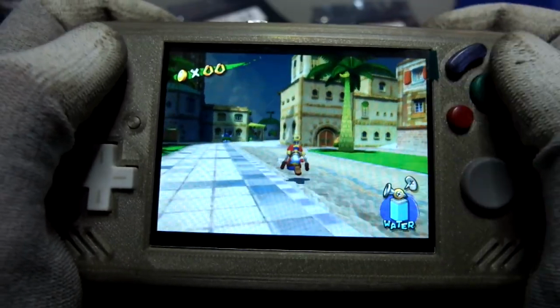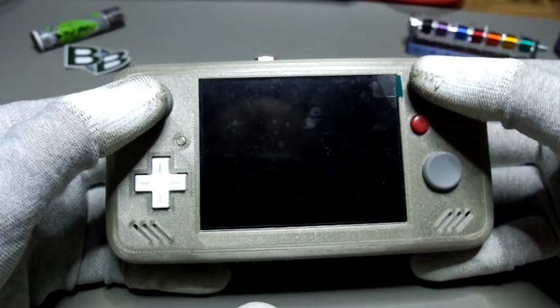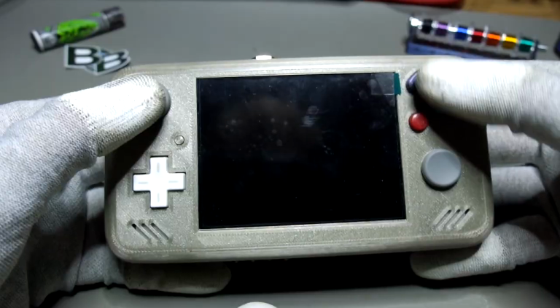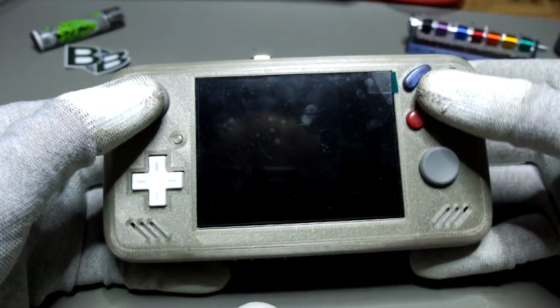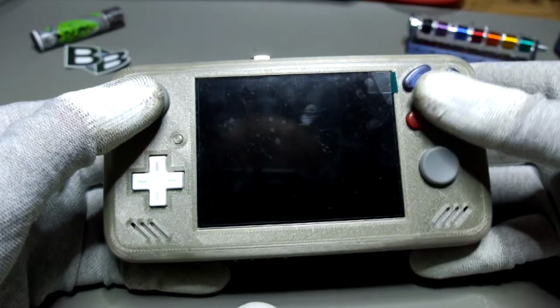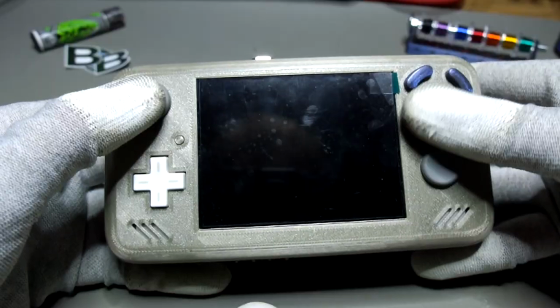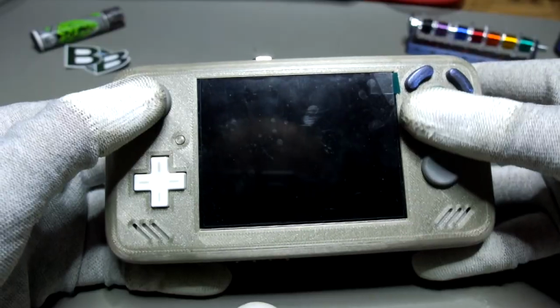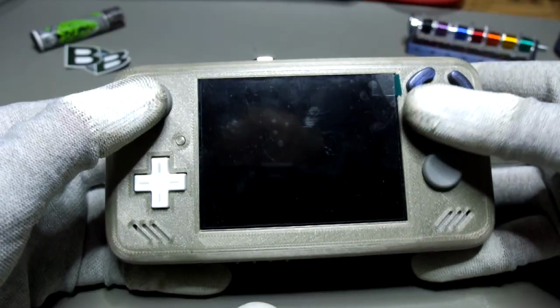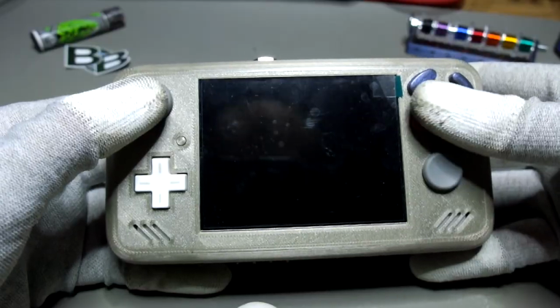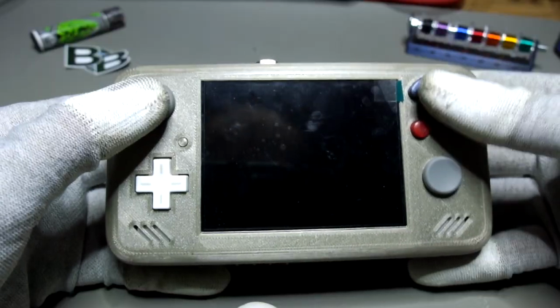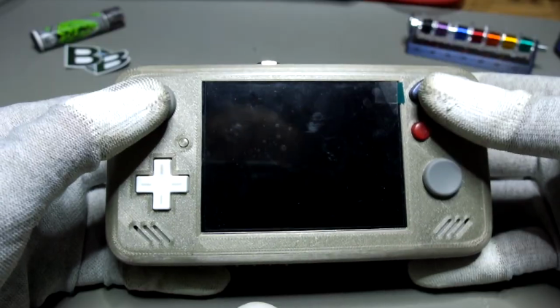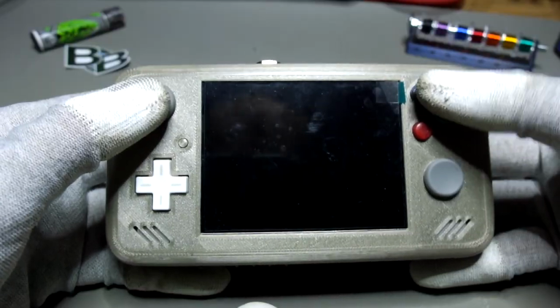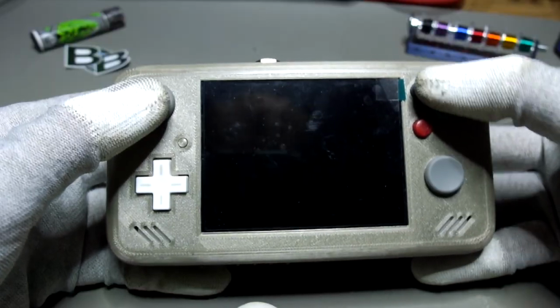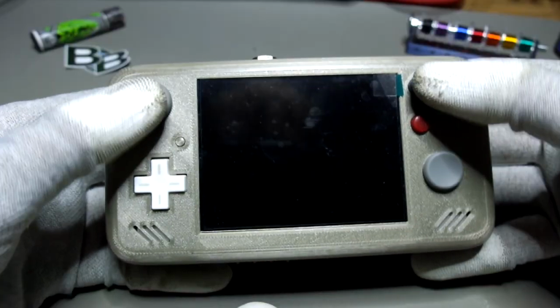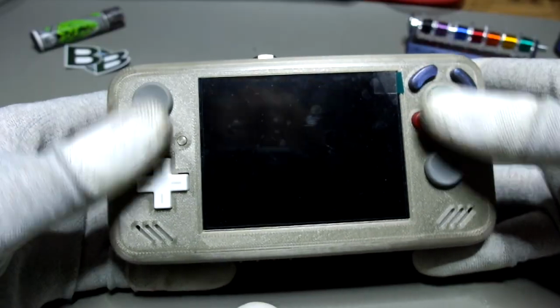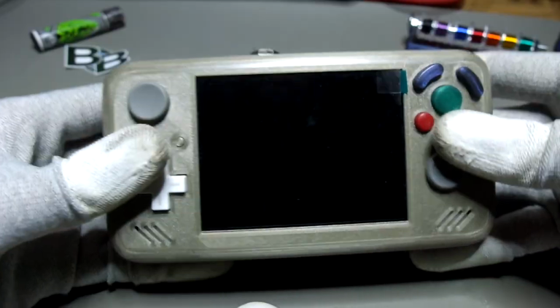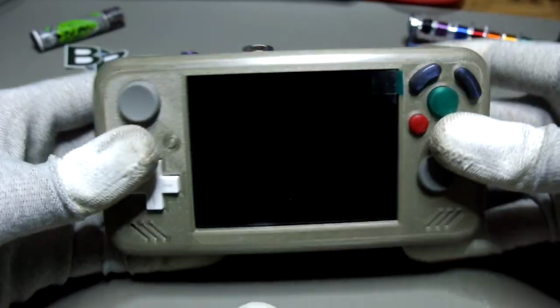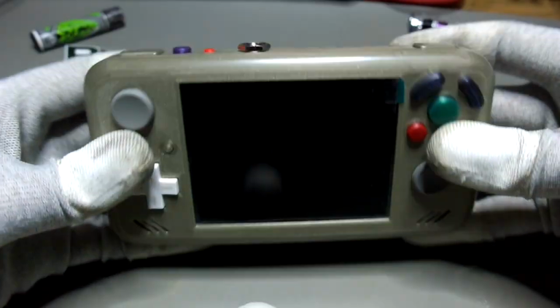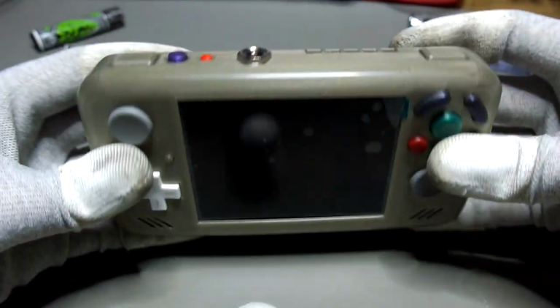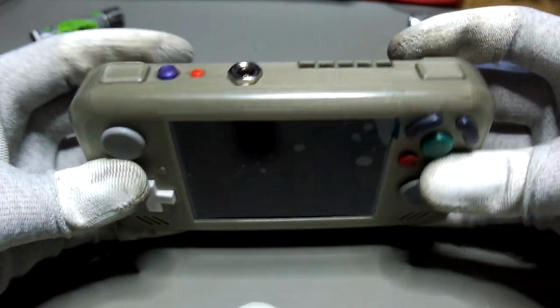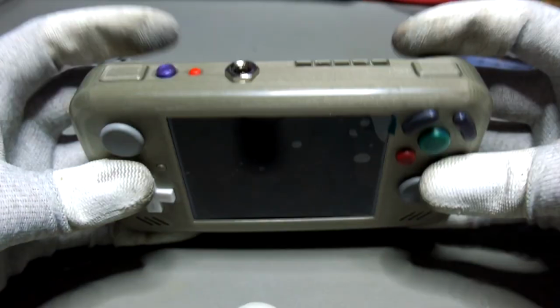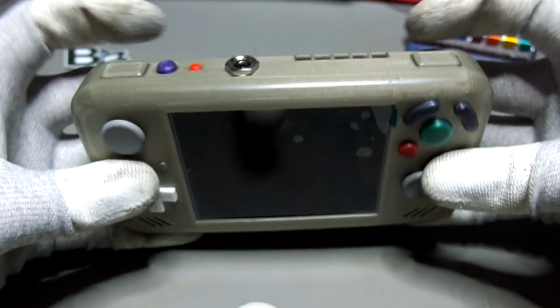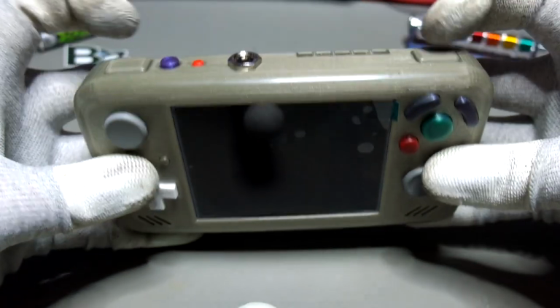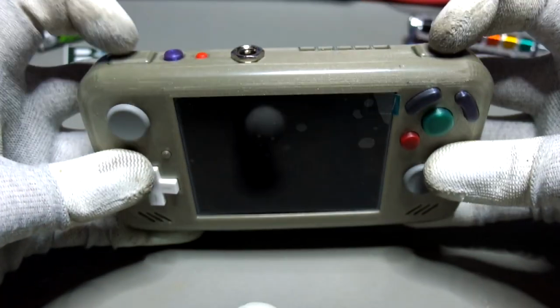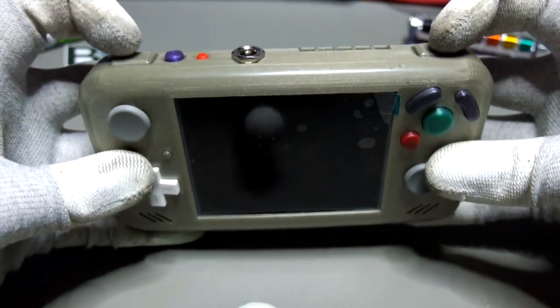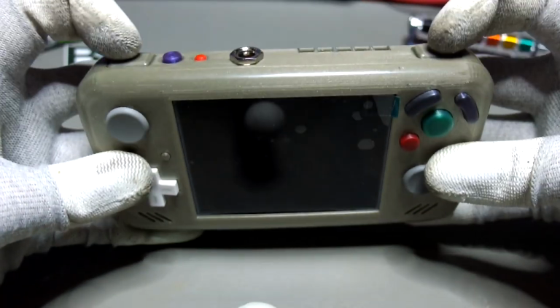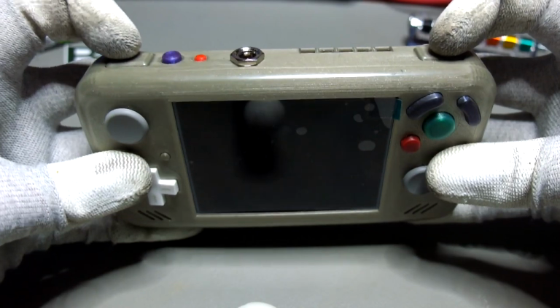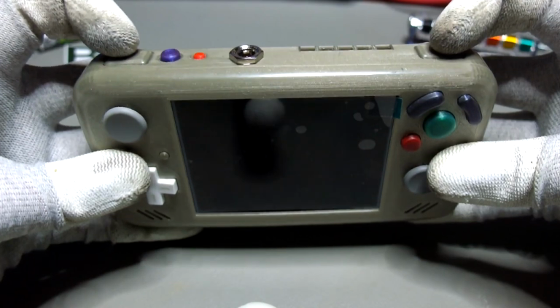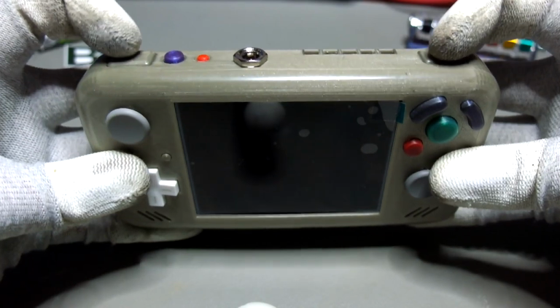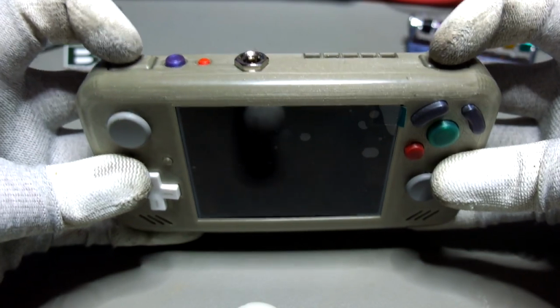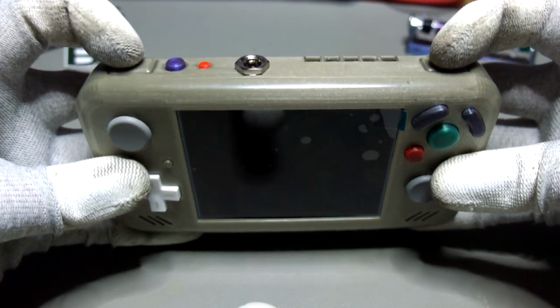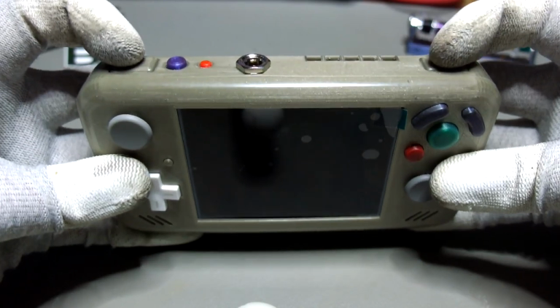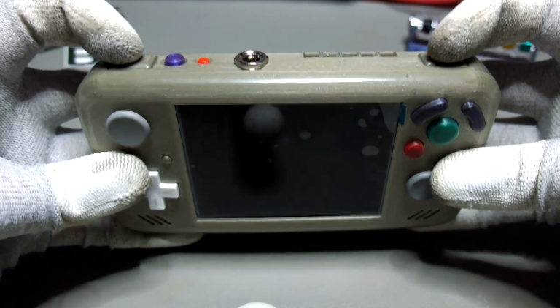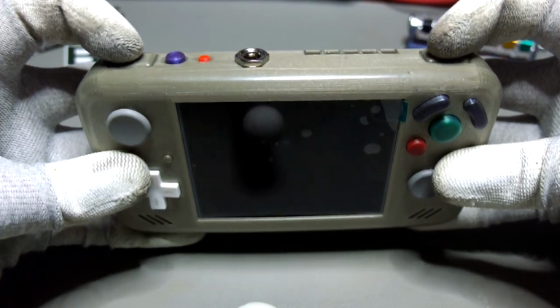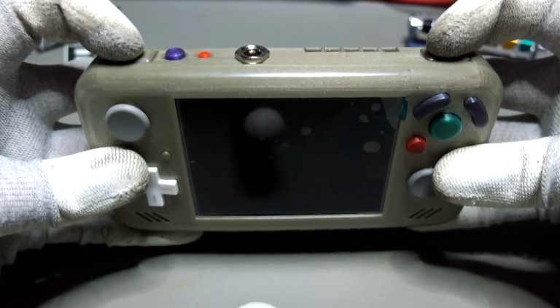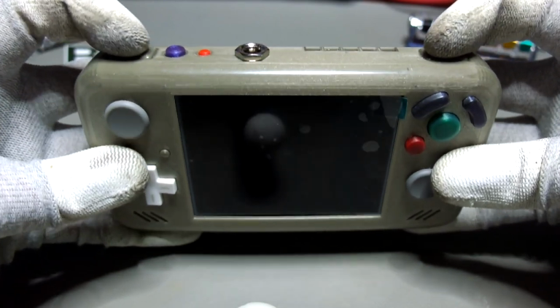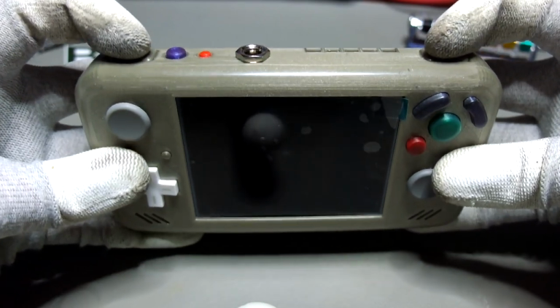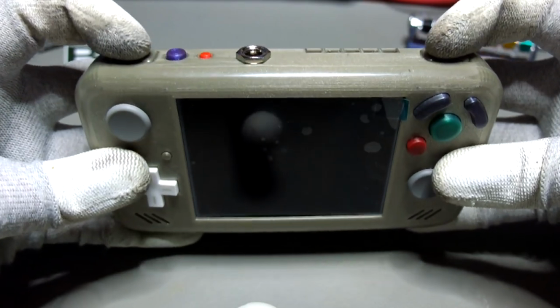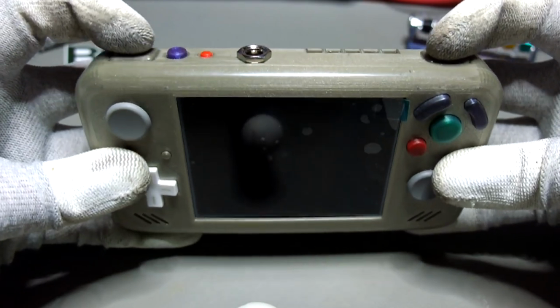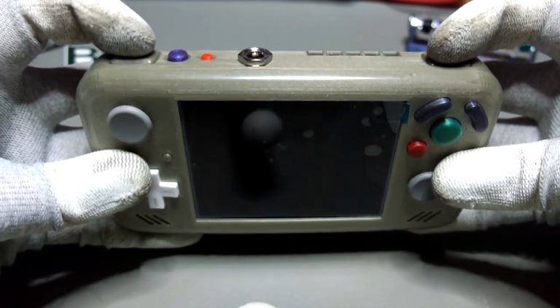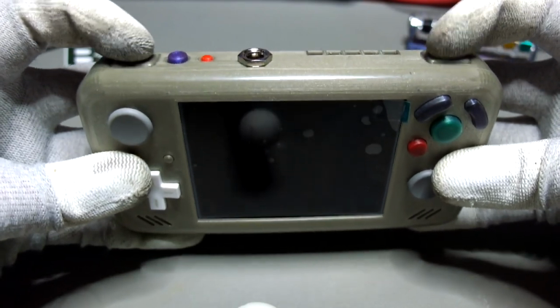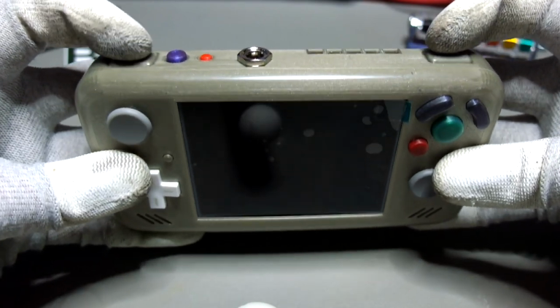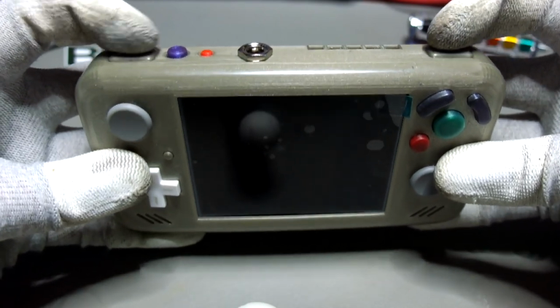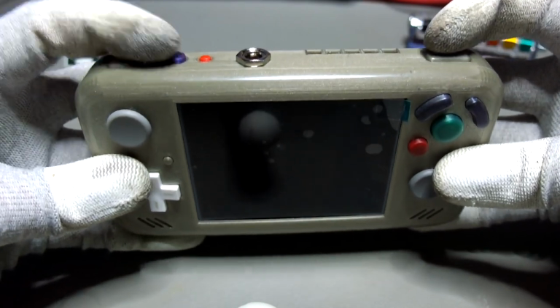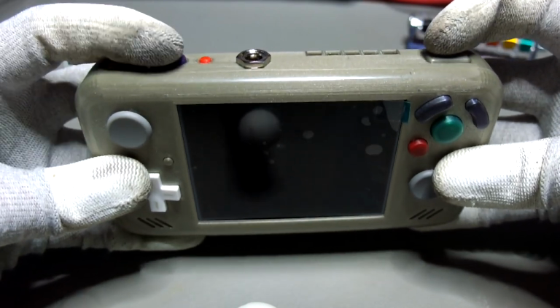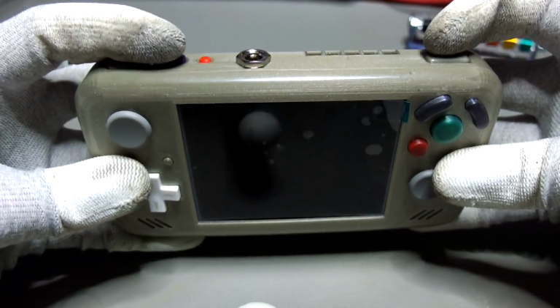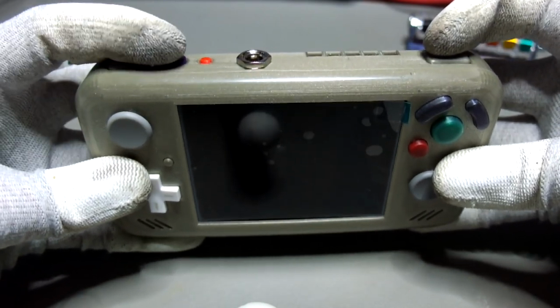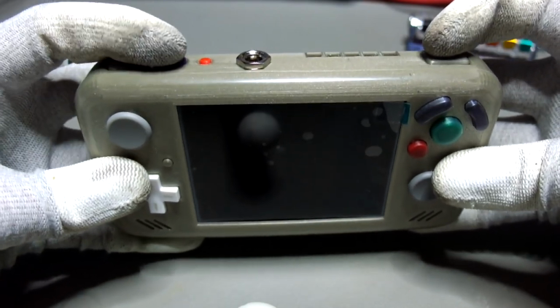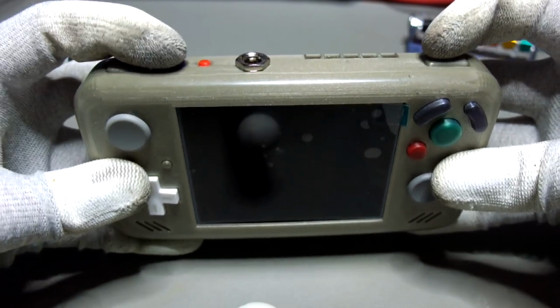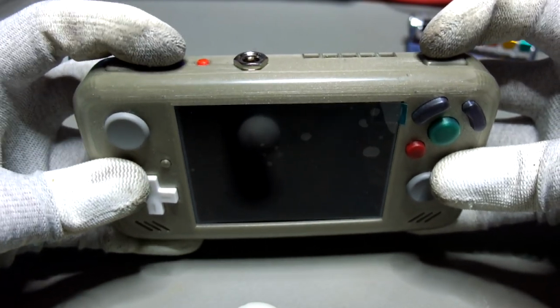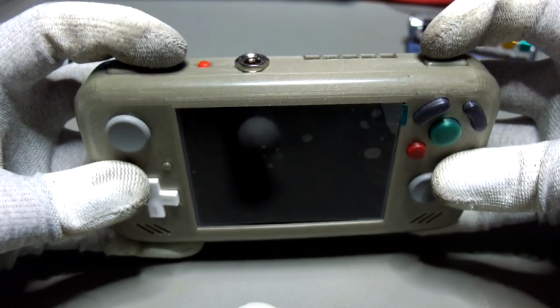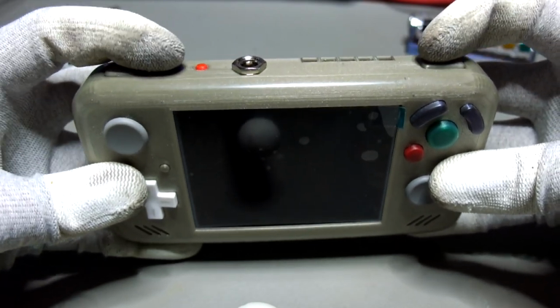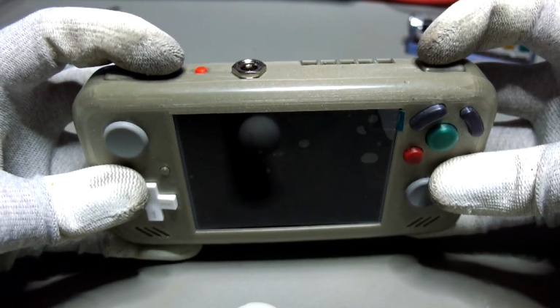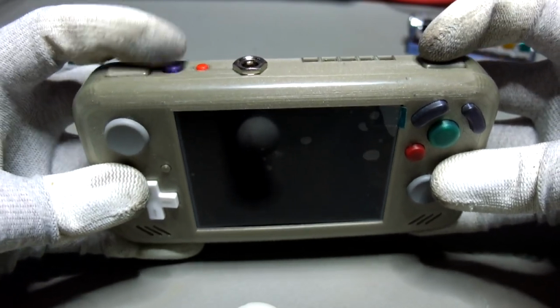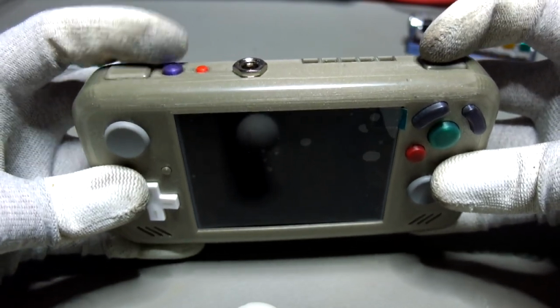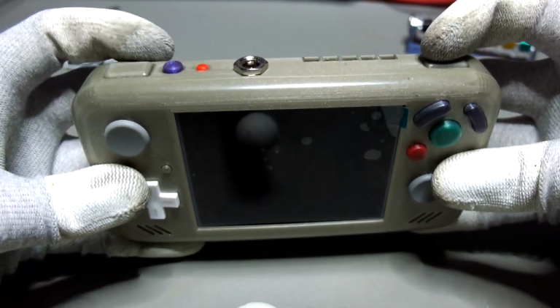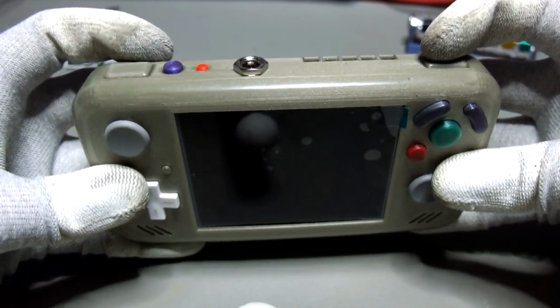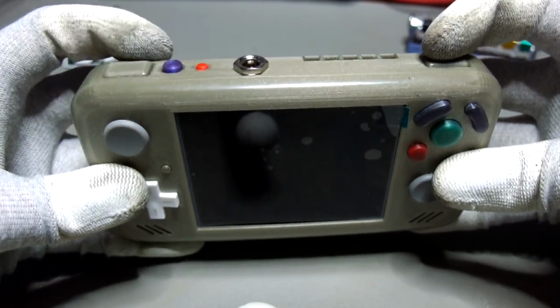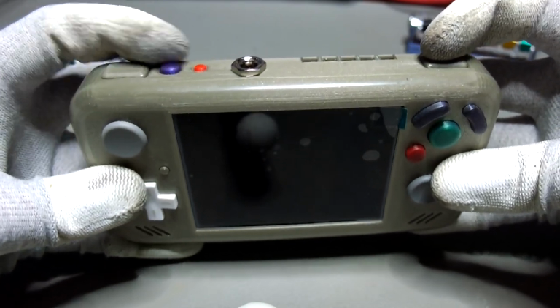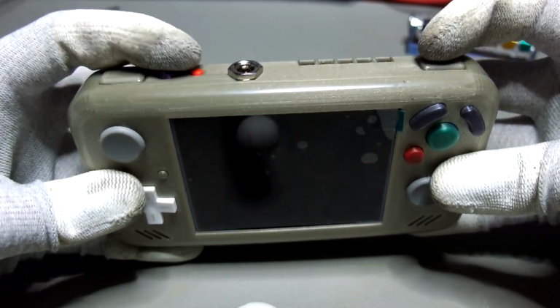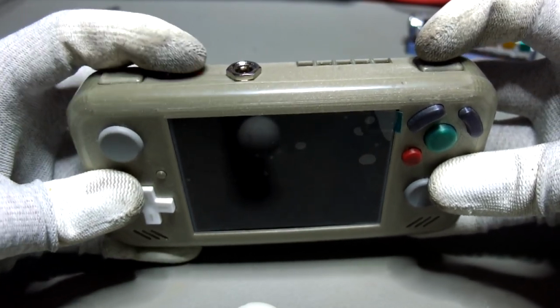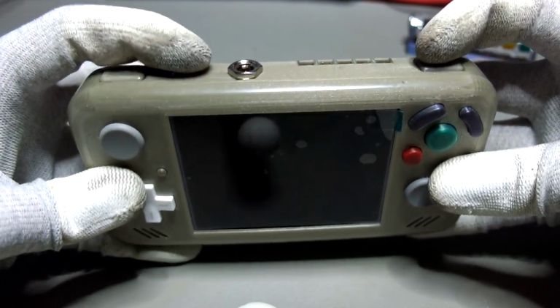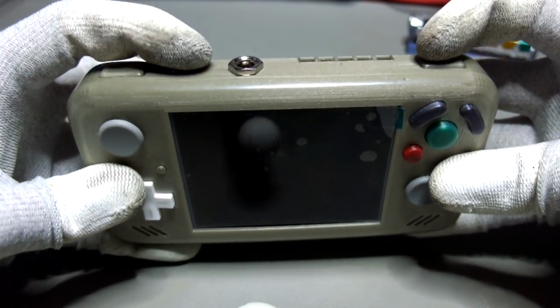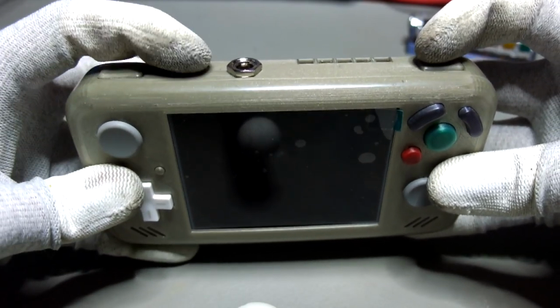The buttons were all custom-designed, 3D printed and wet-sanded, just as the case. Only the D-pad is from the NDS Lite.